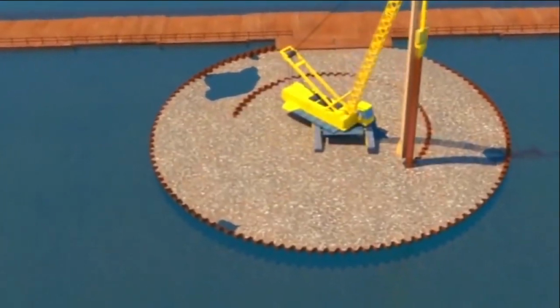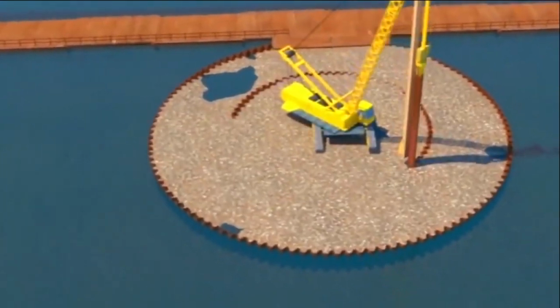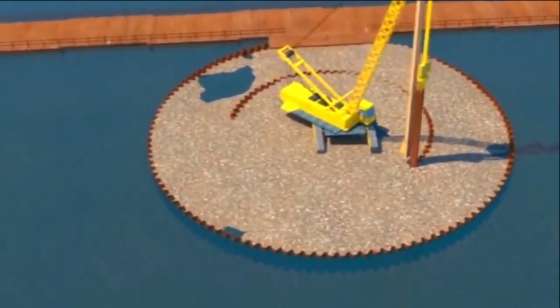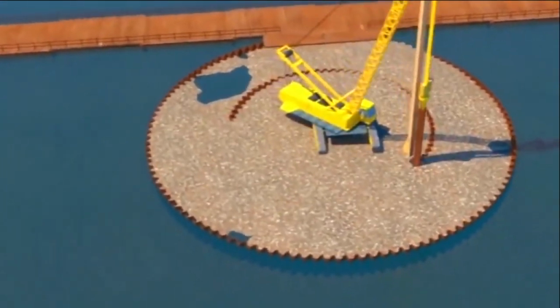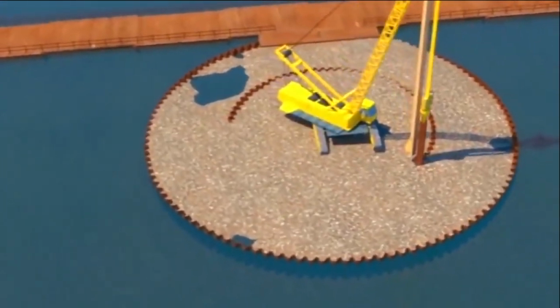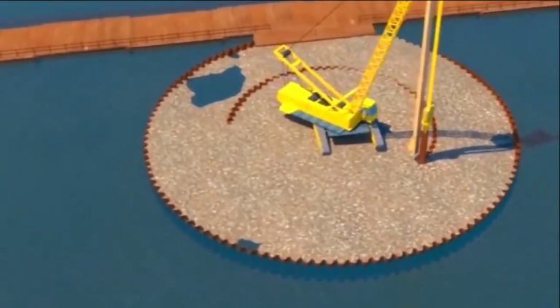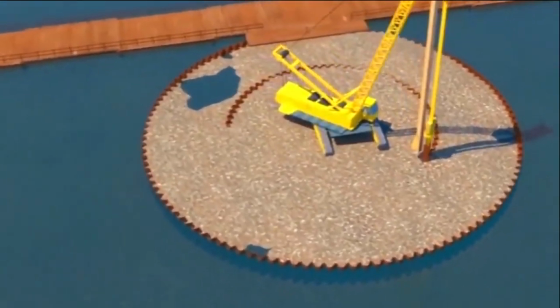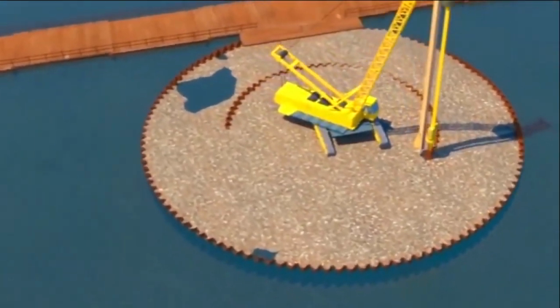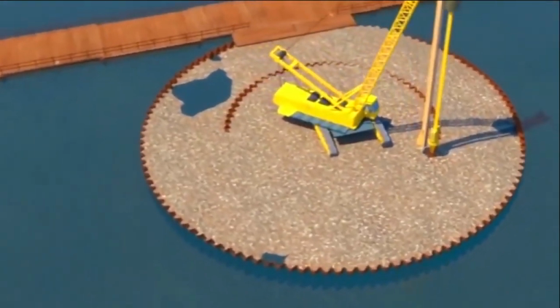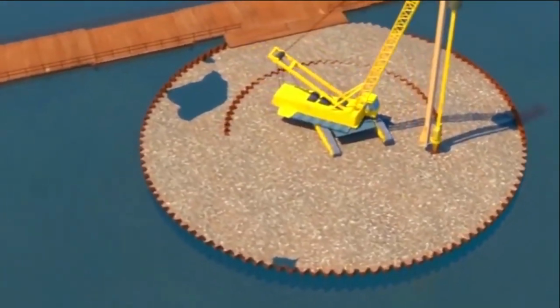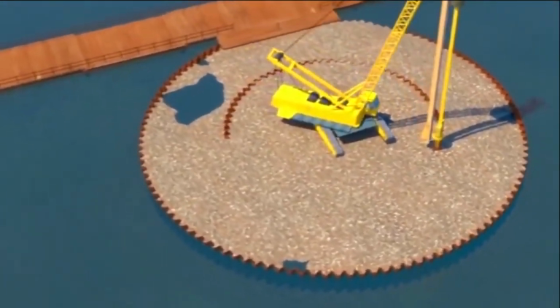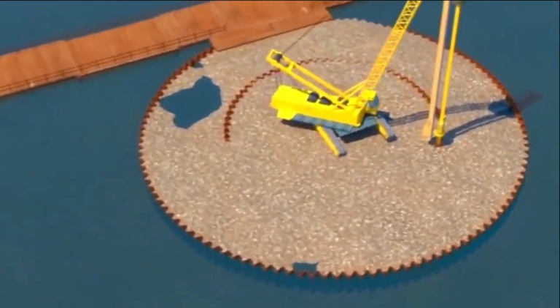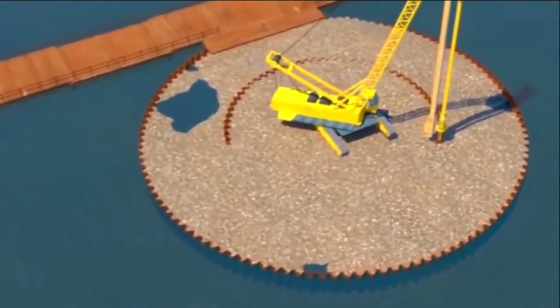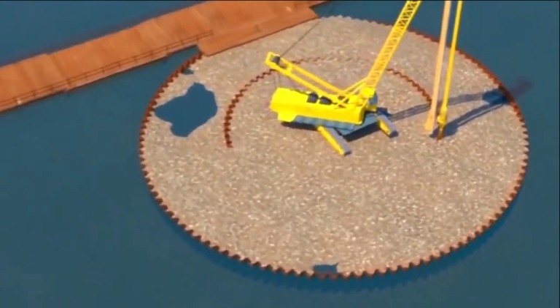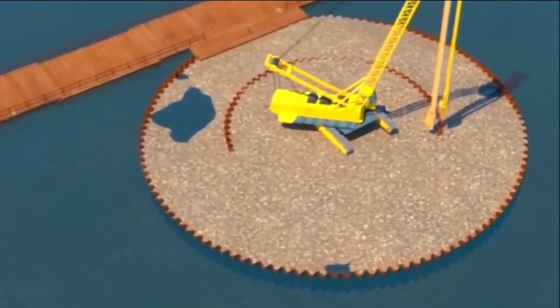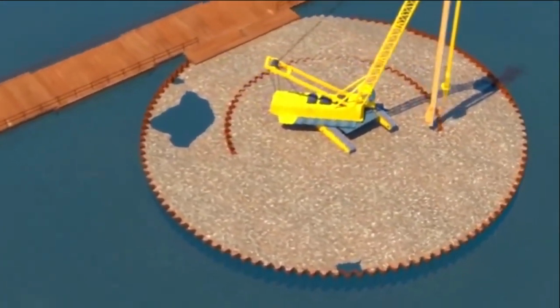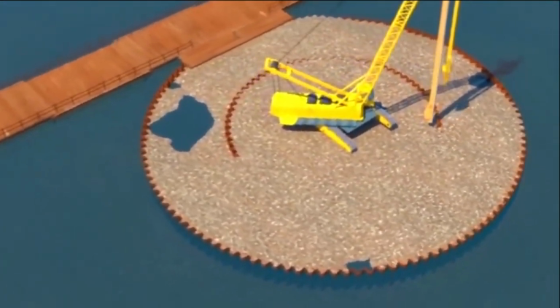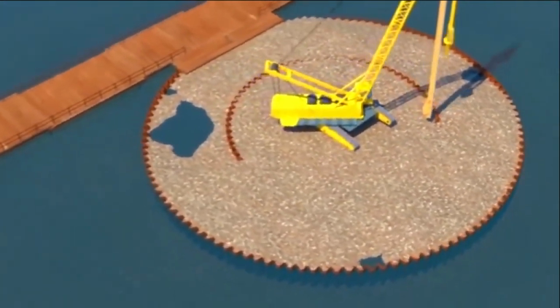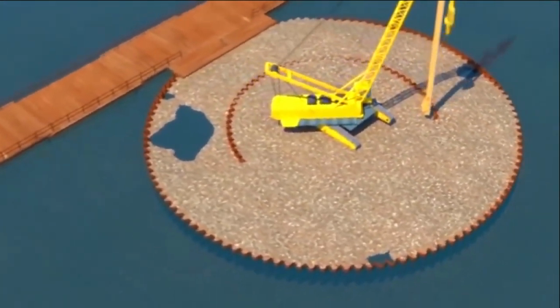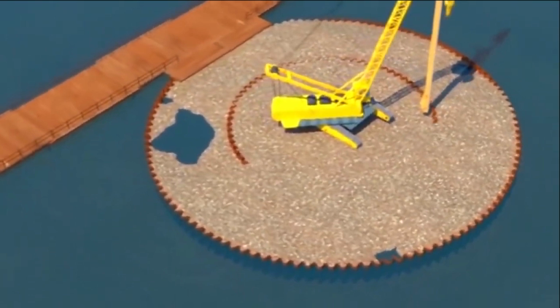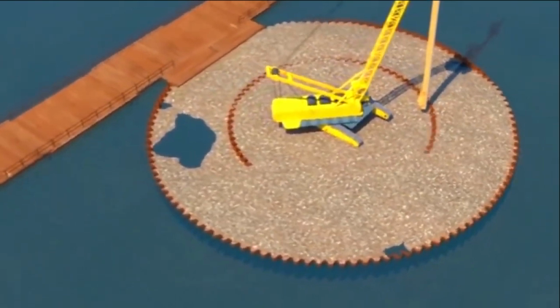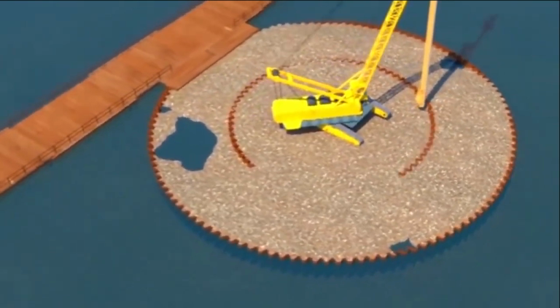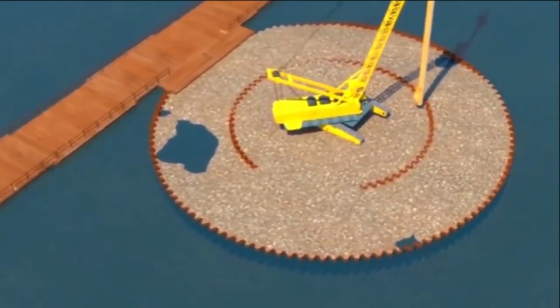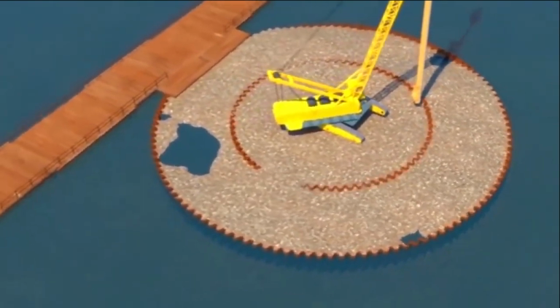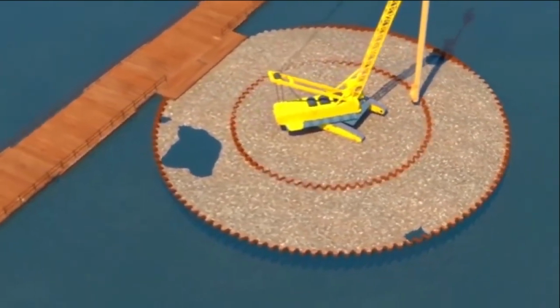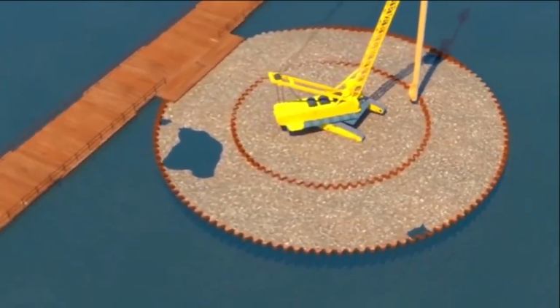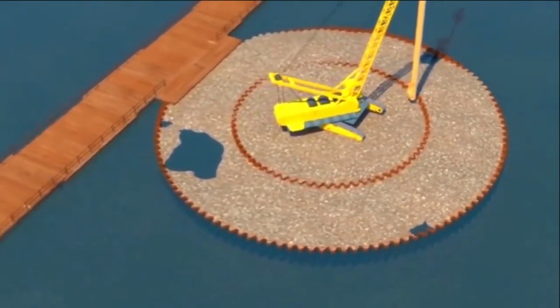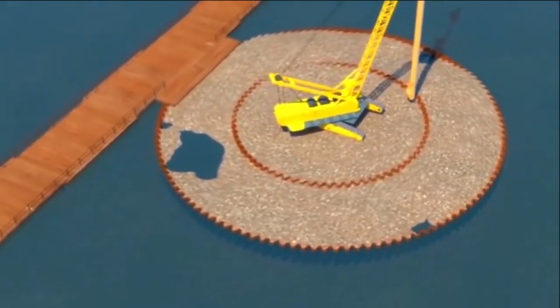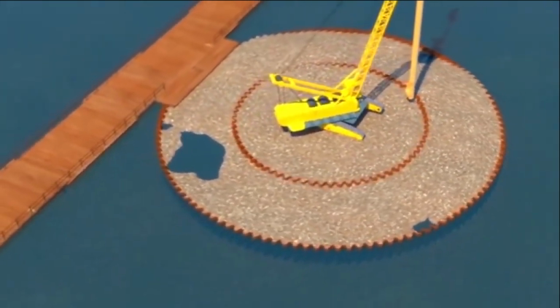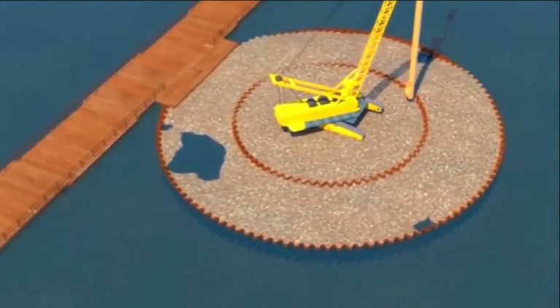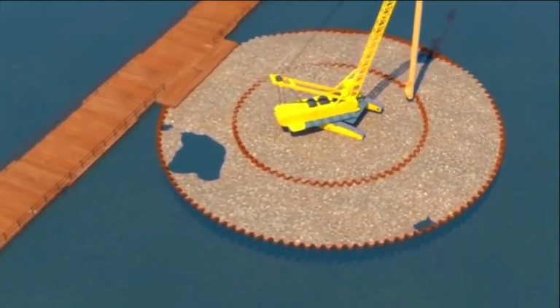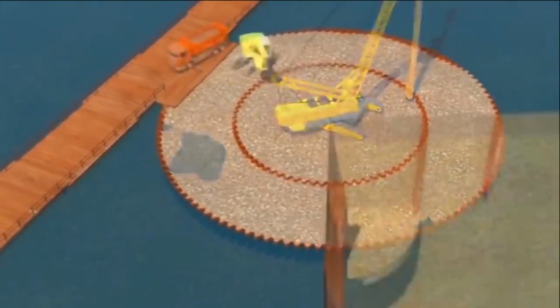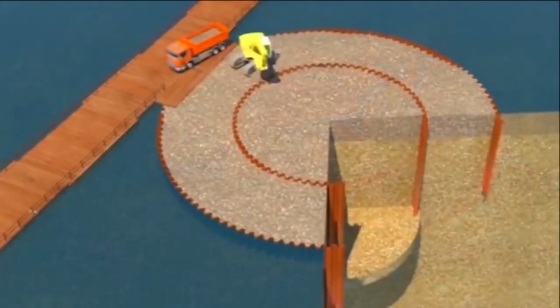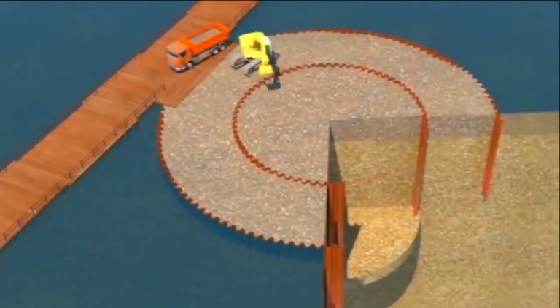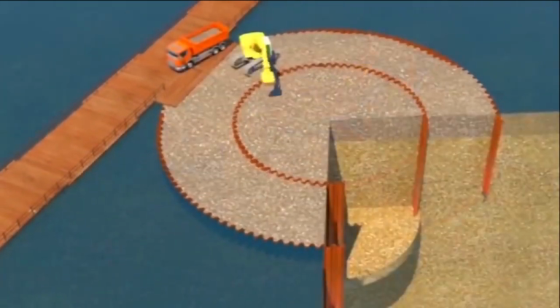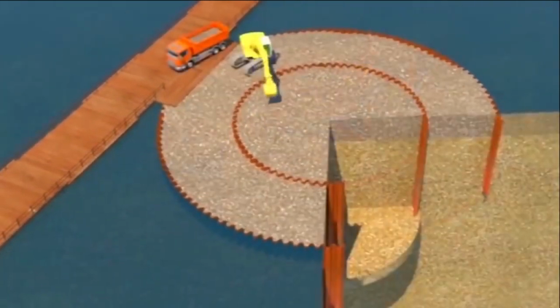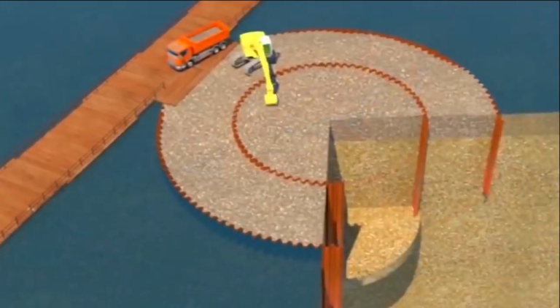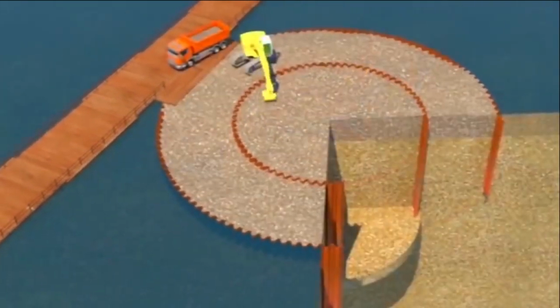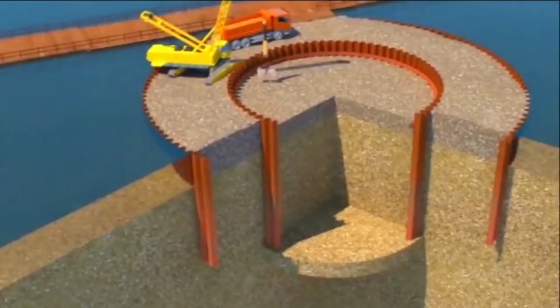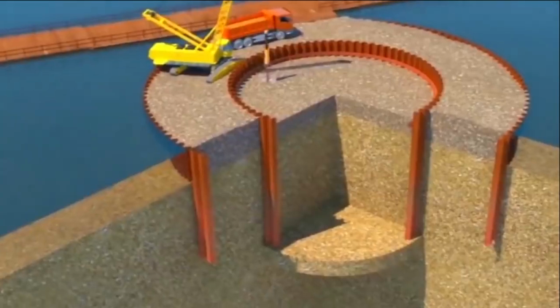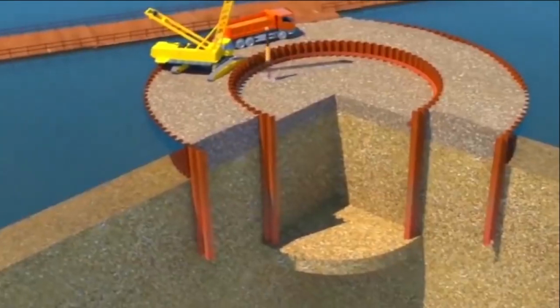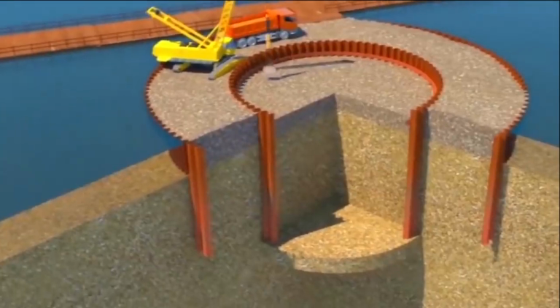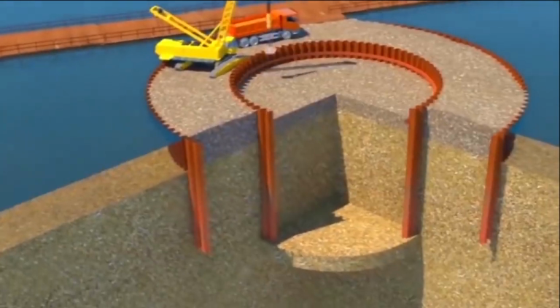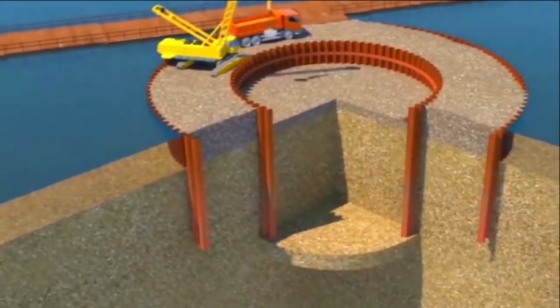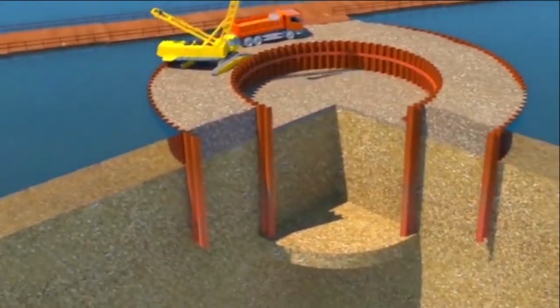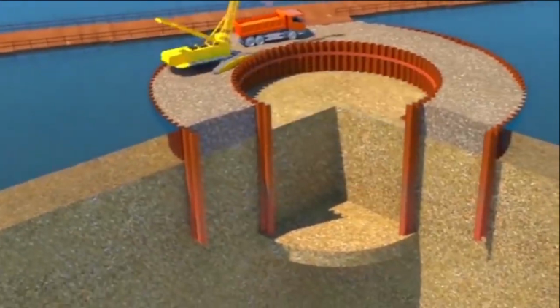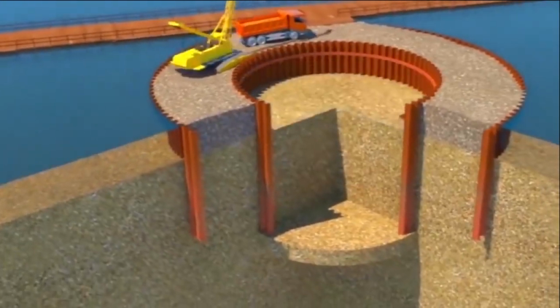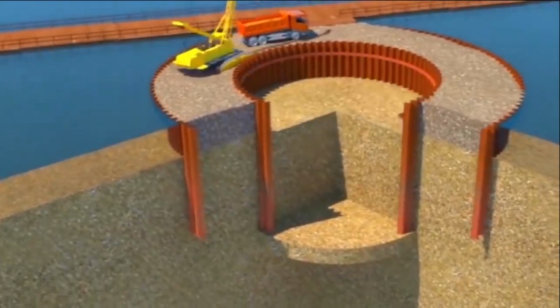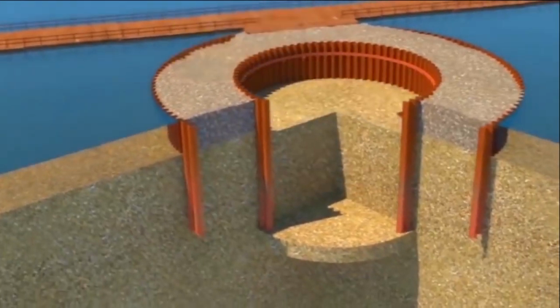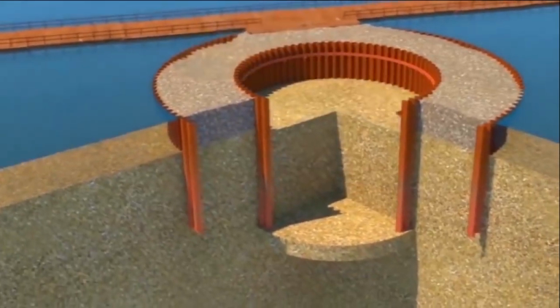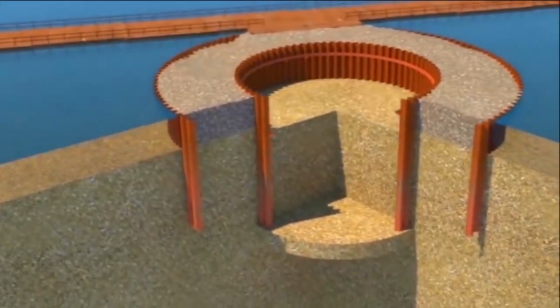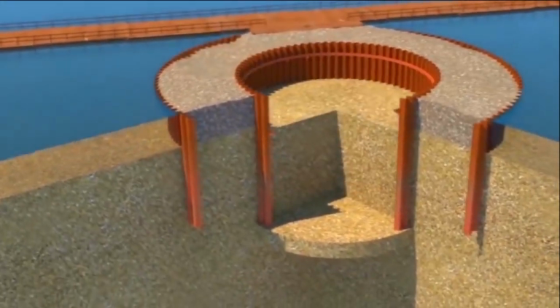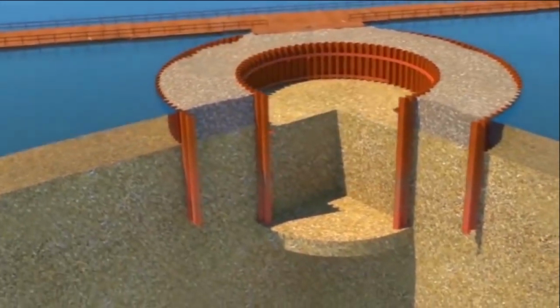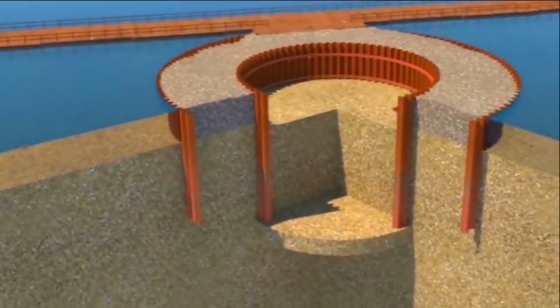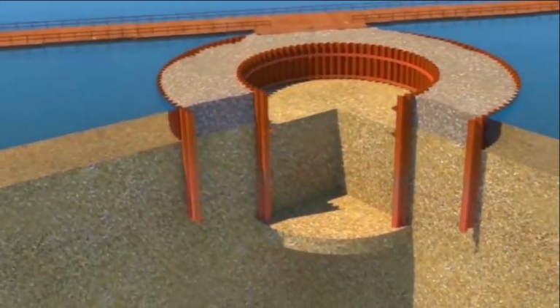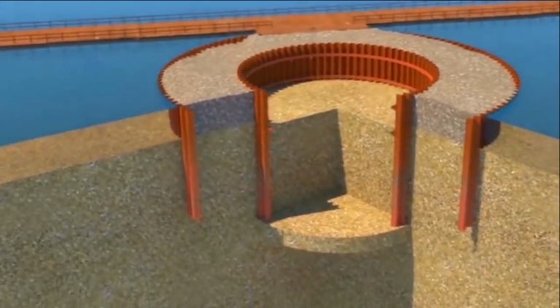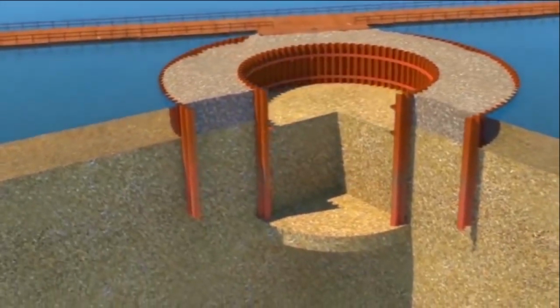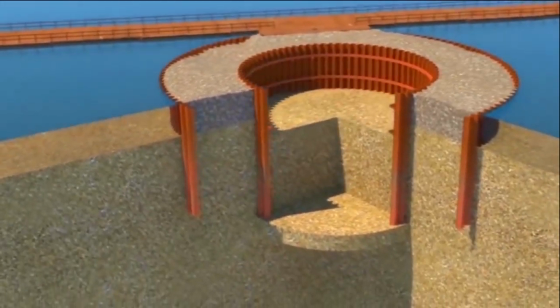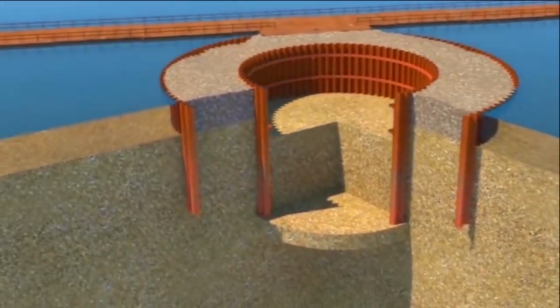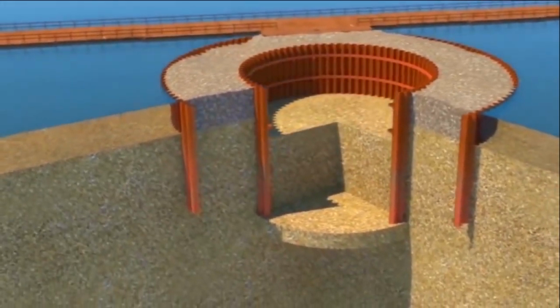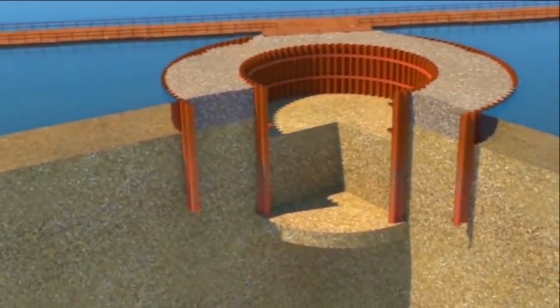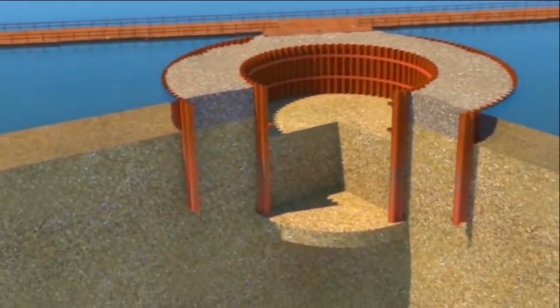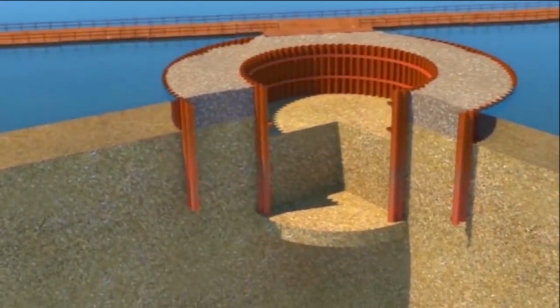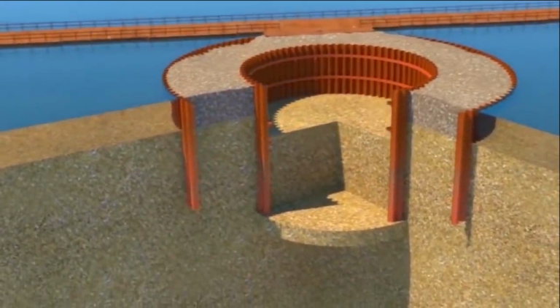The geology of the bridge site includes layered alluvium and diluvium deposits over what is called the Hard Akashi of Kobe layer.